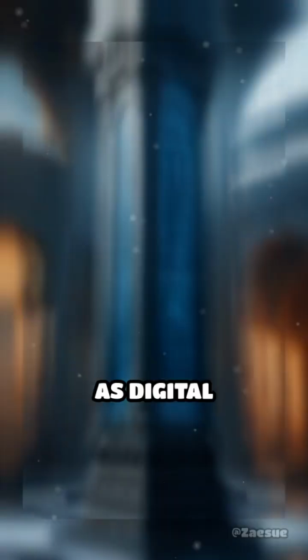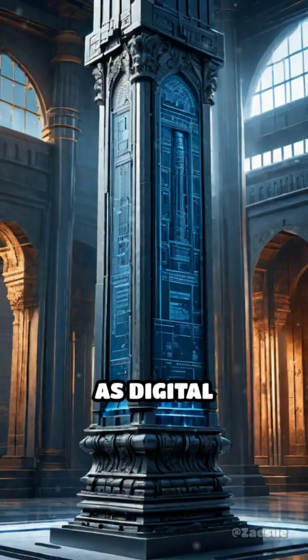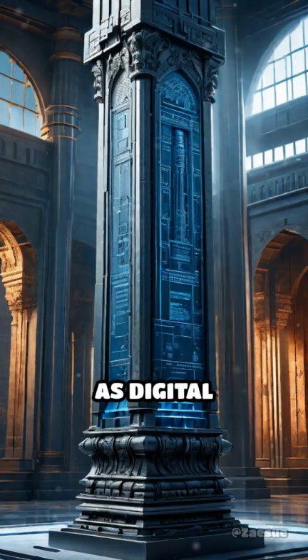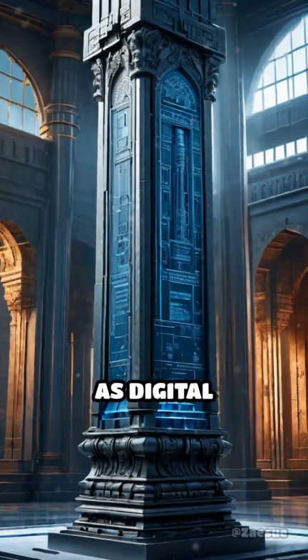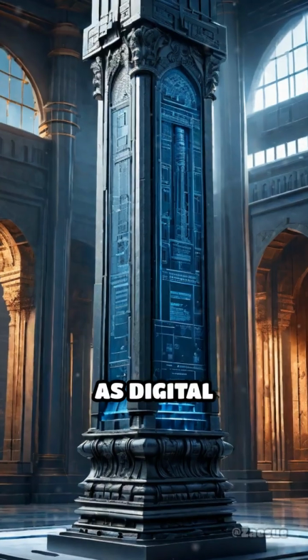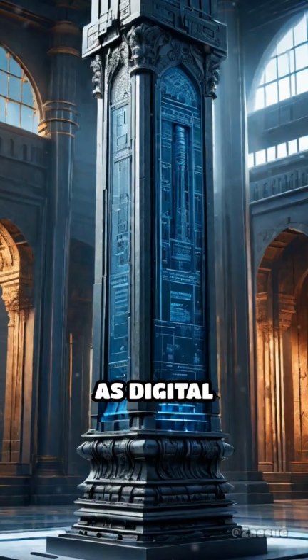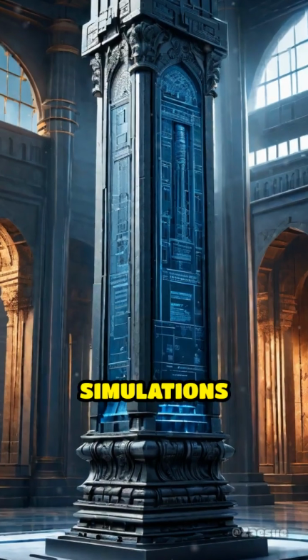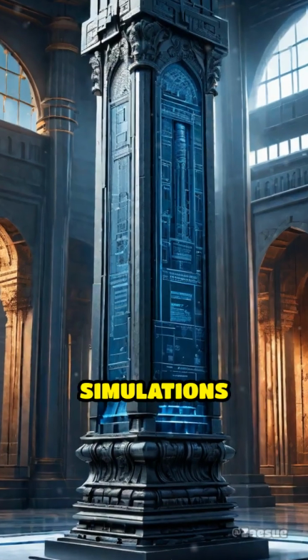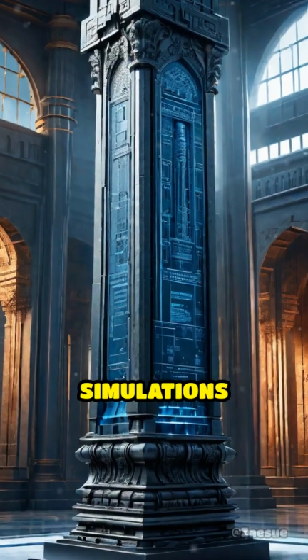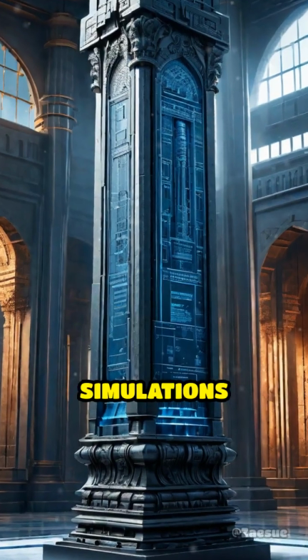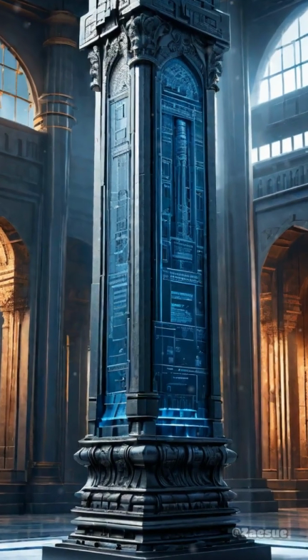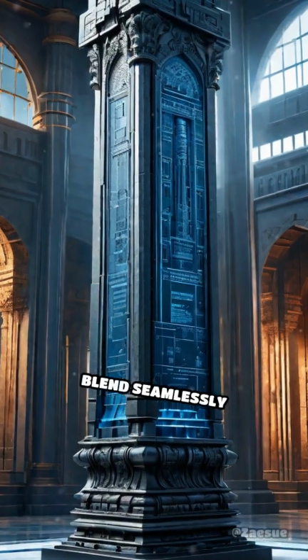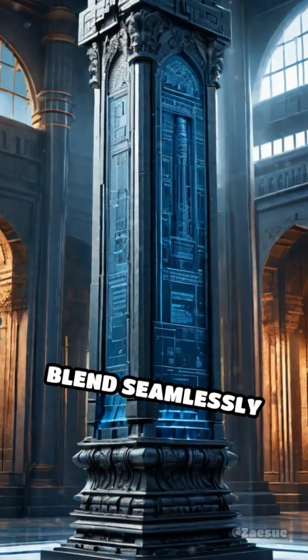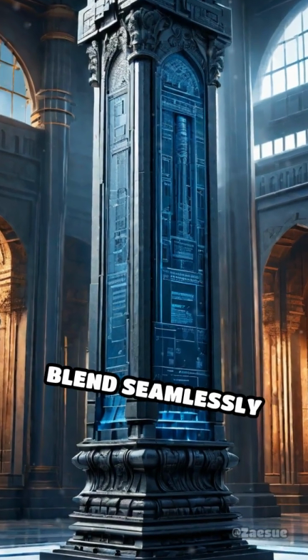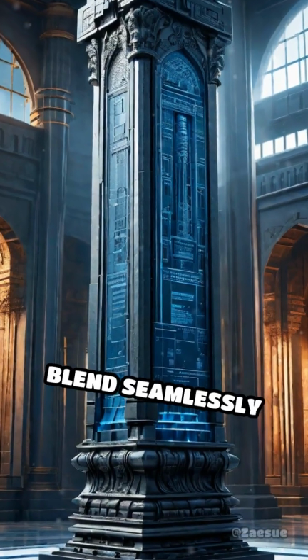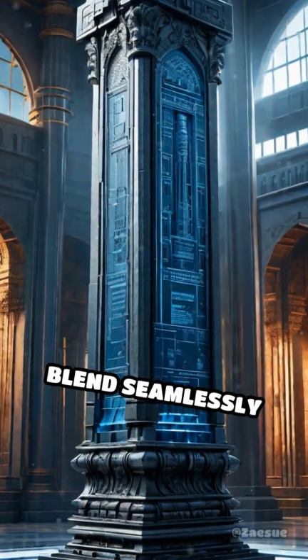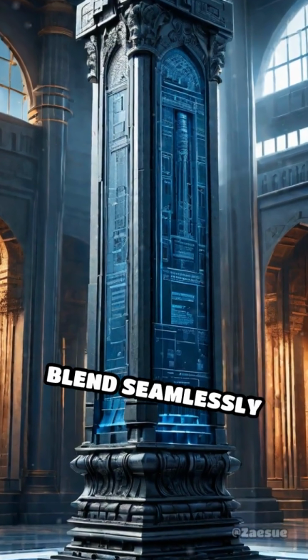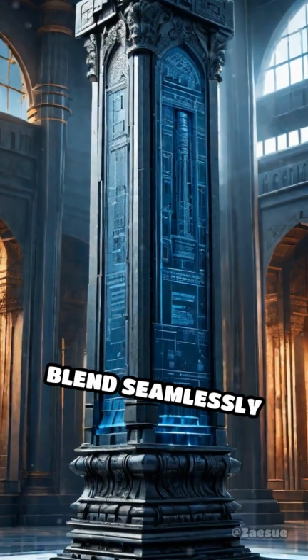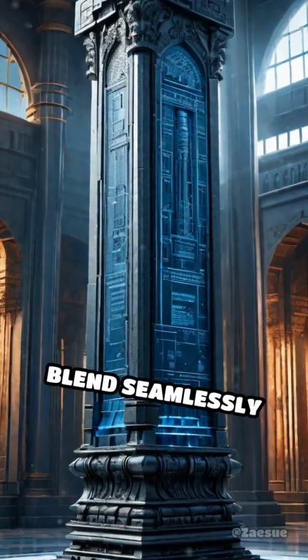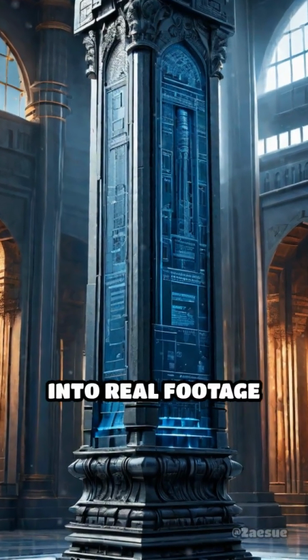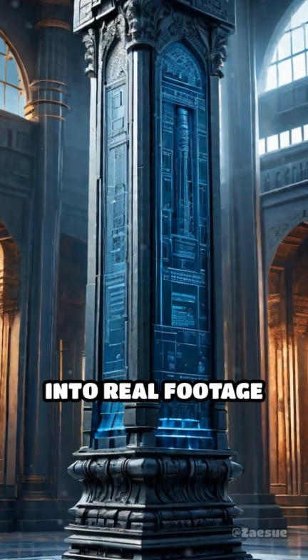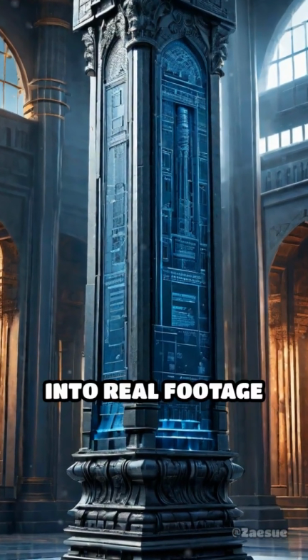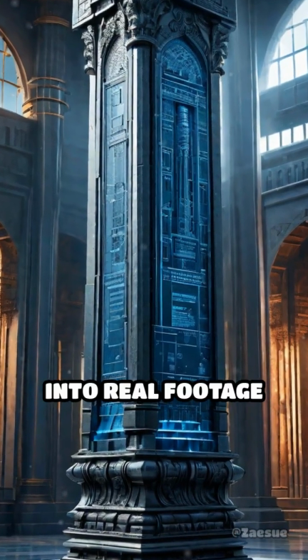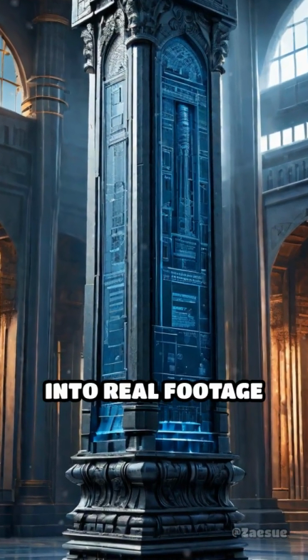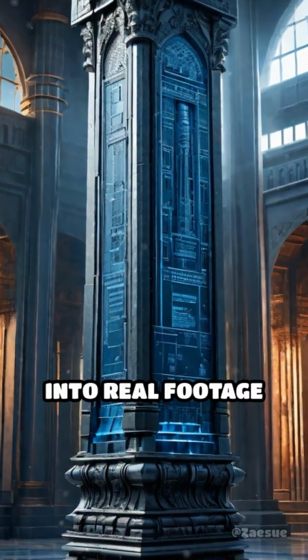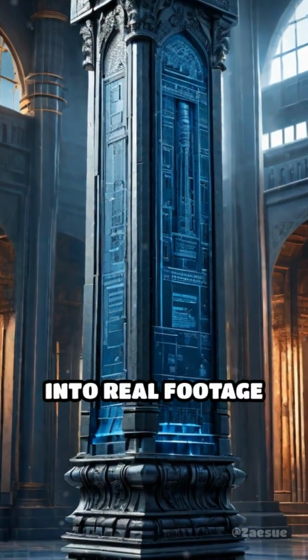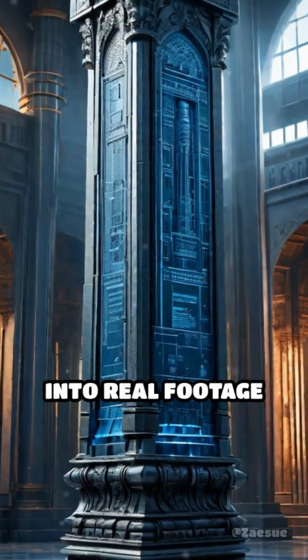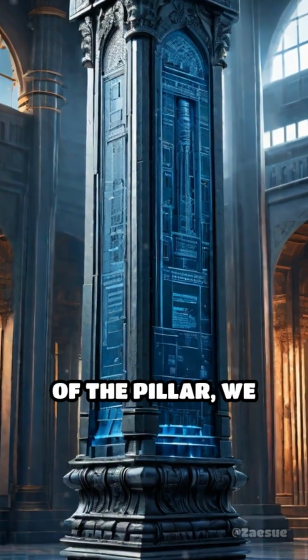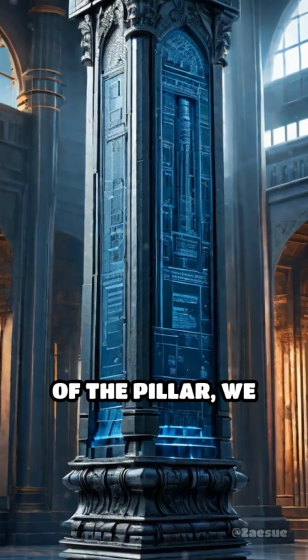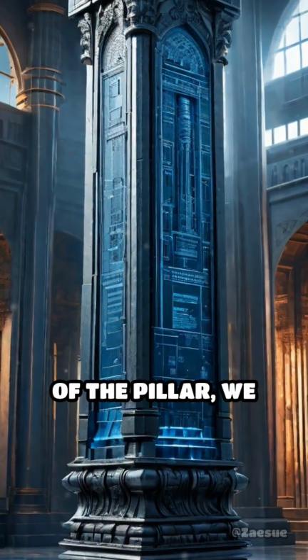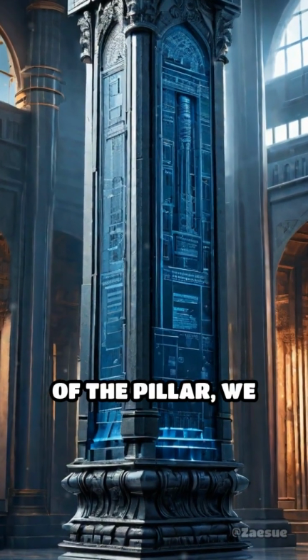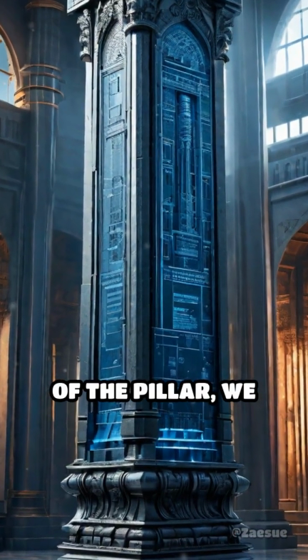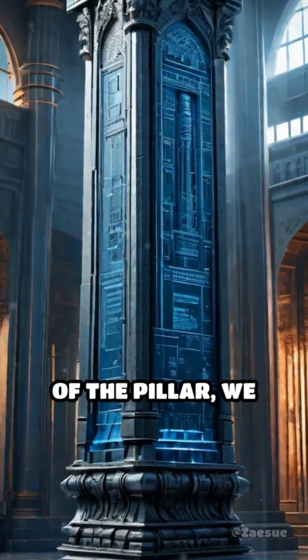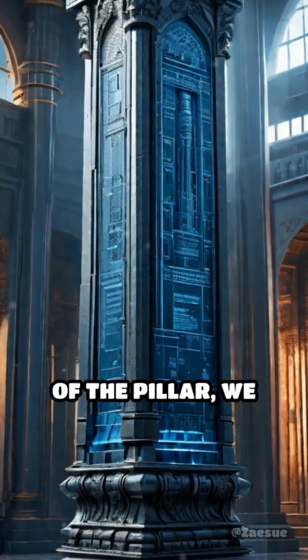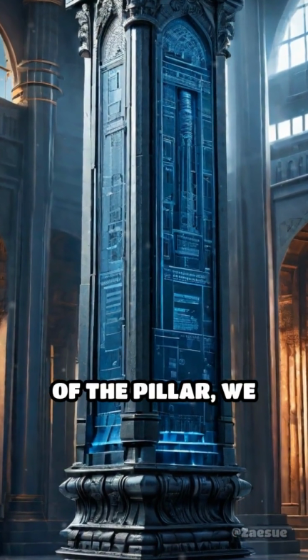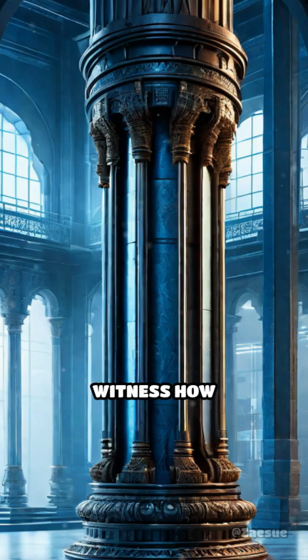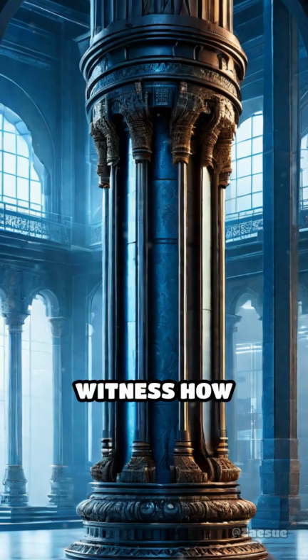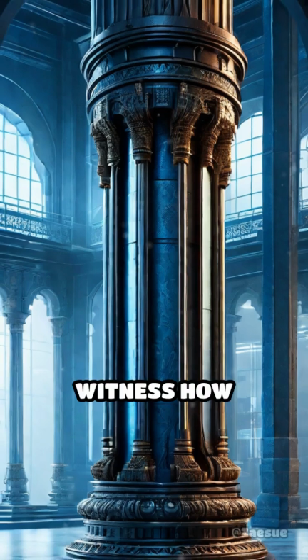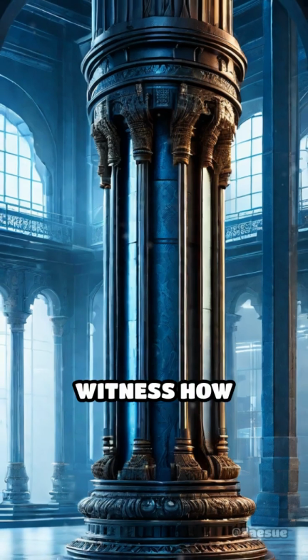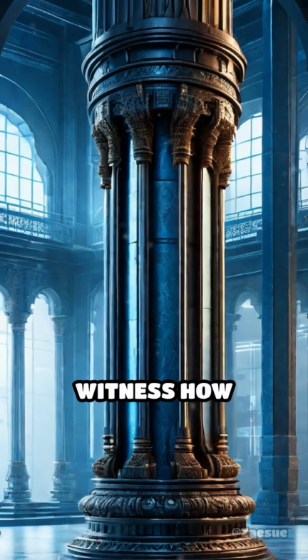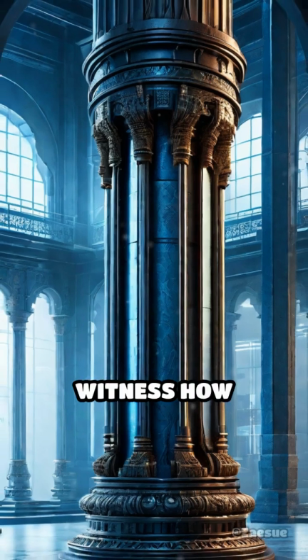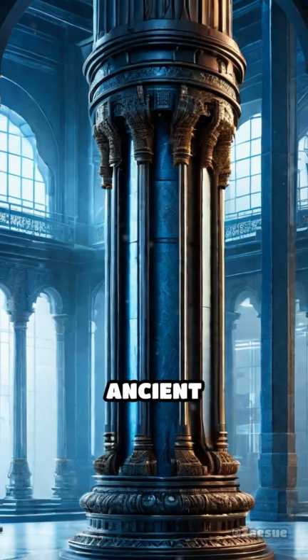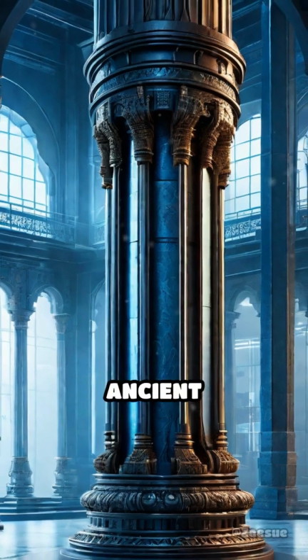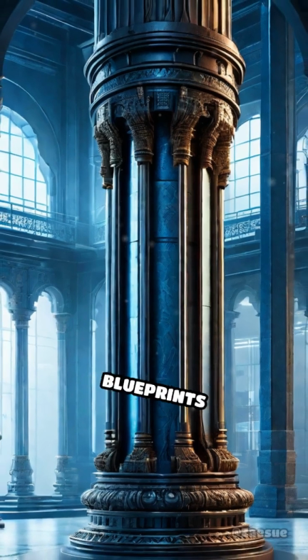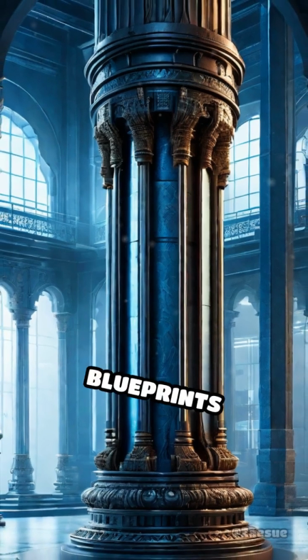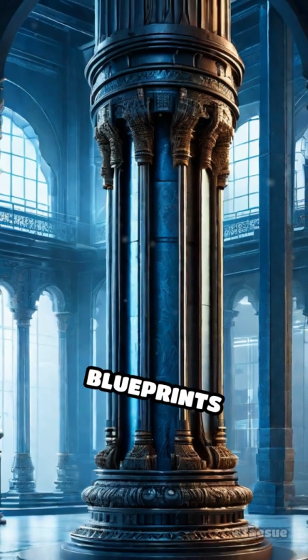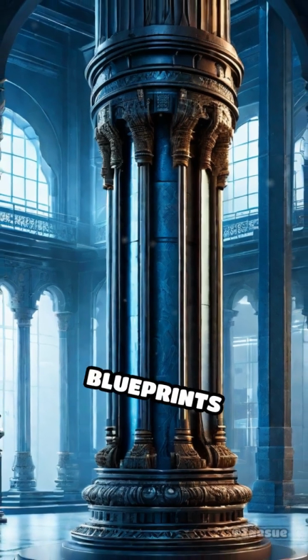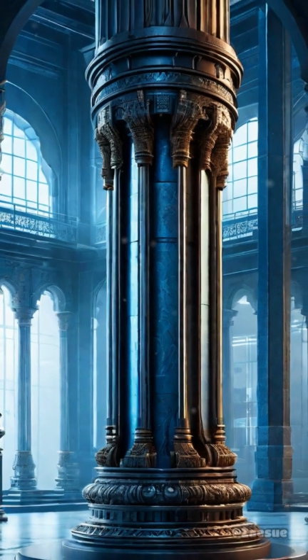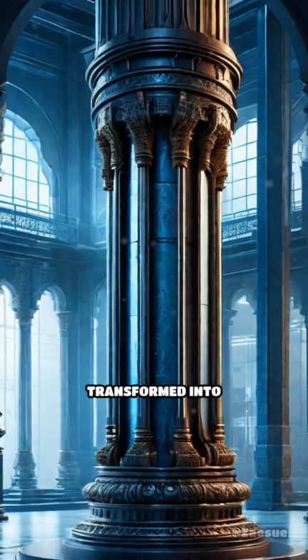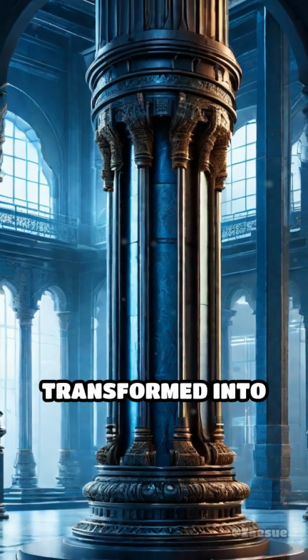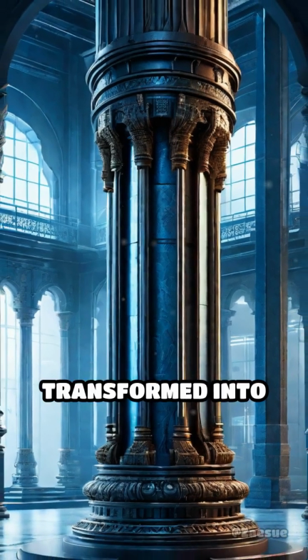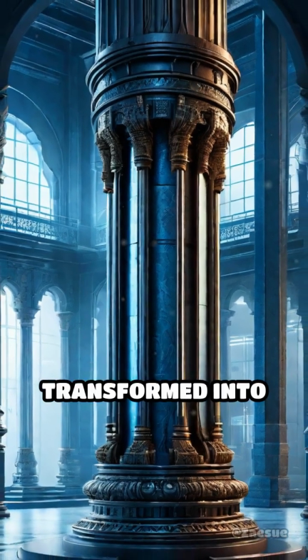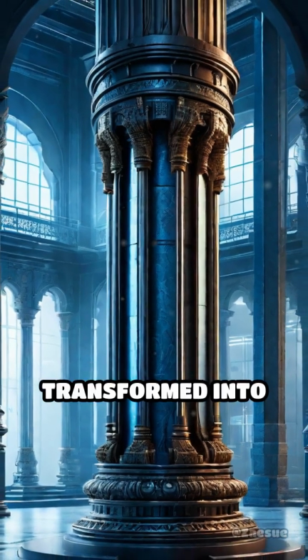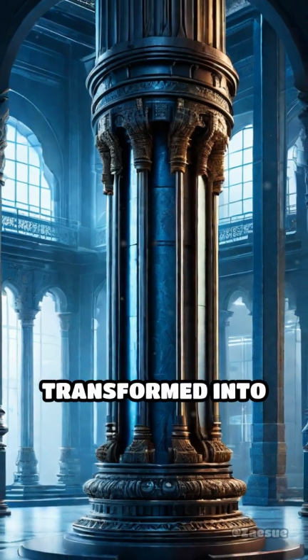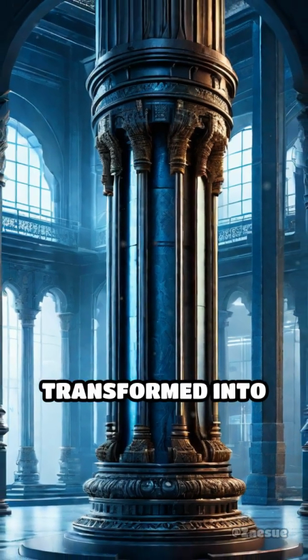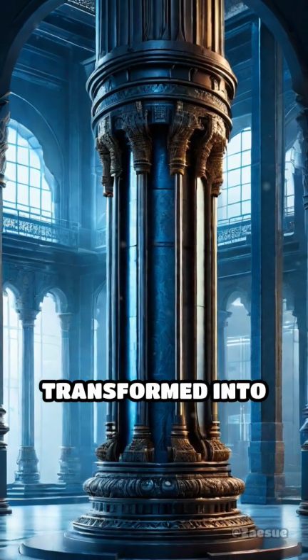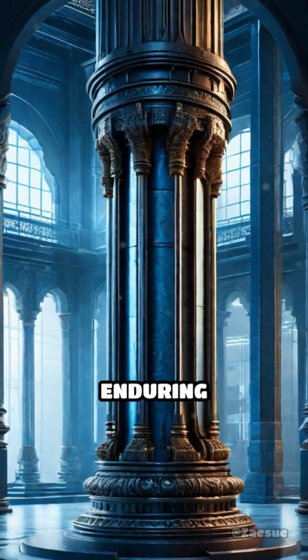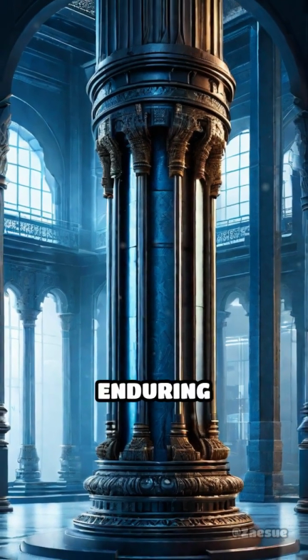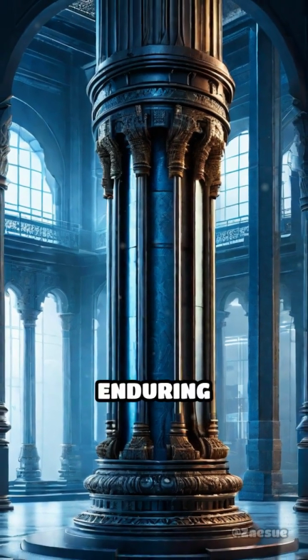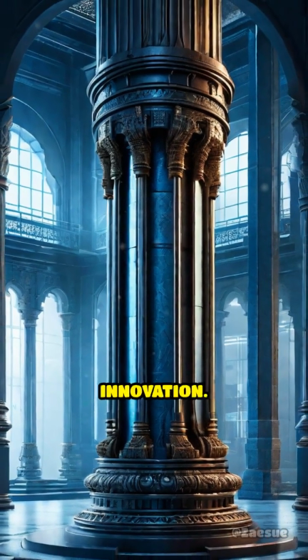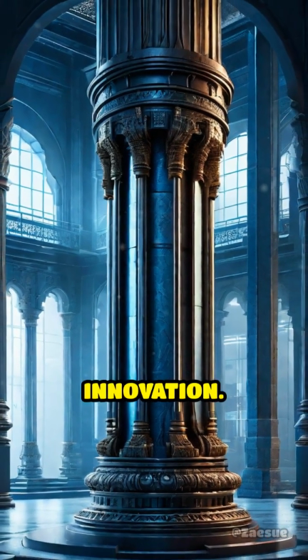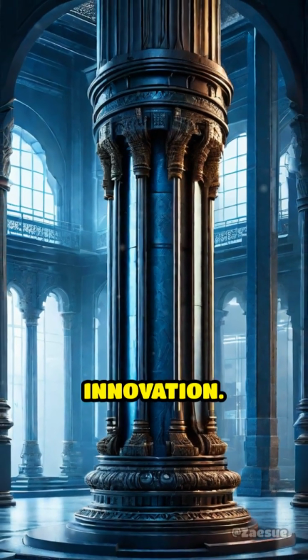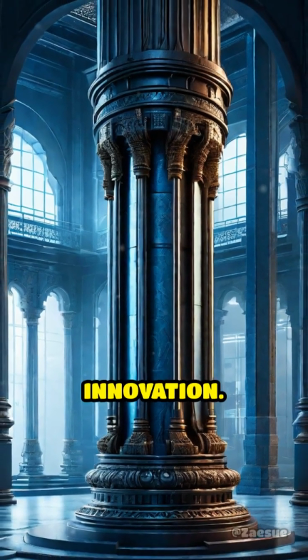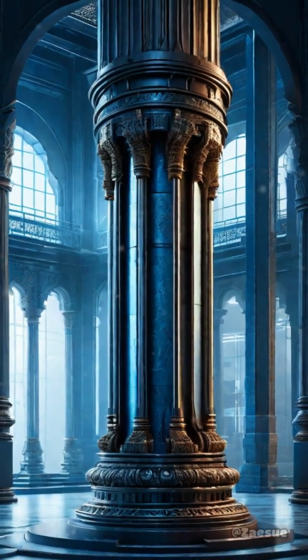As digital simulations blend seamlessly into real footage of the pillar, we witness how ancient blueprints transformed into enduring innovation.